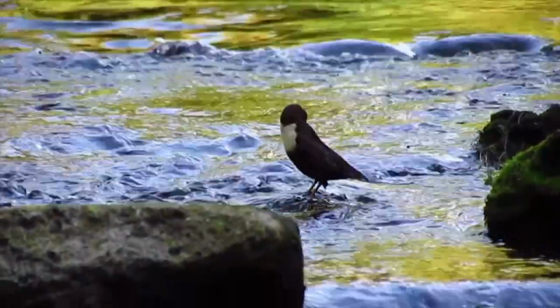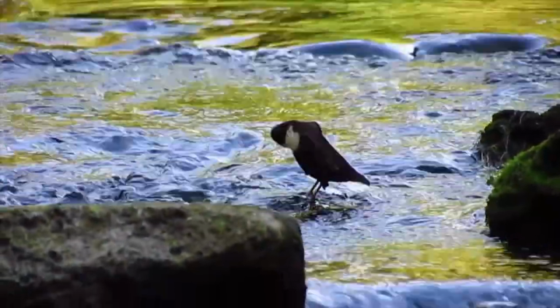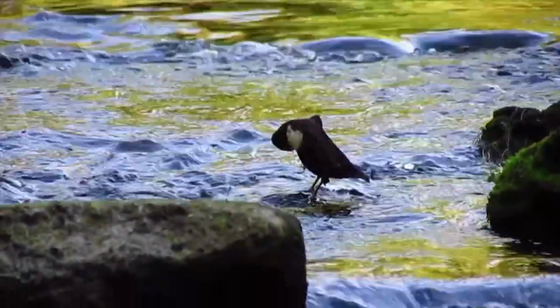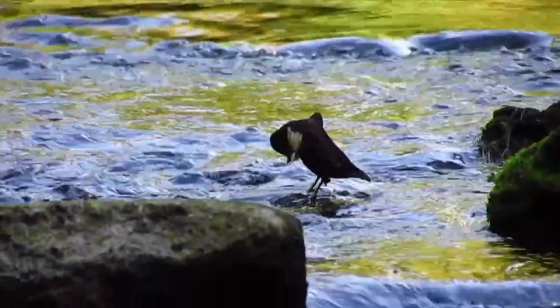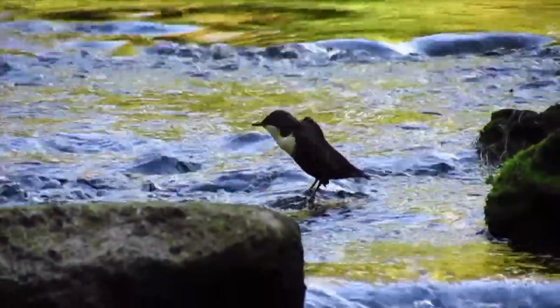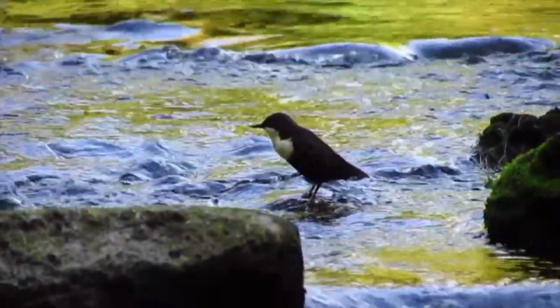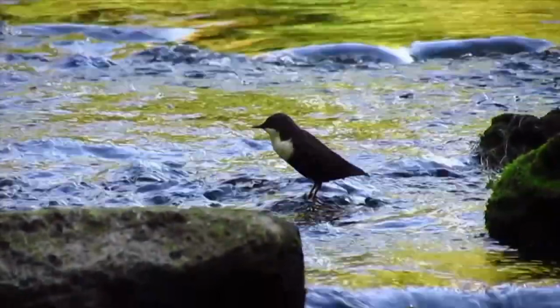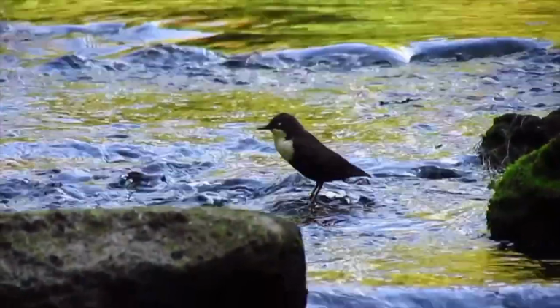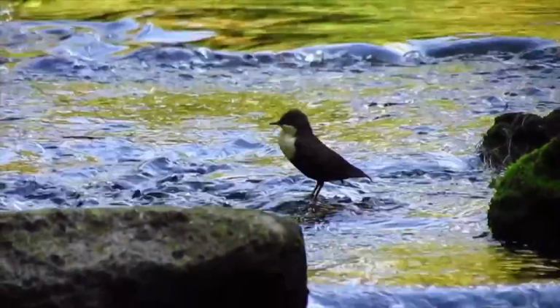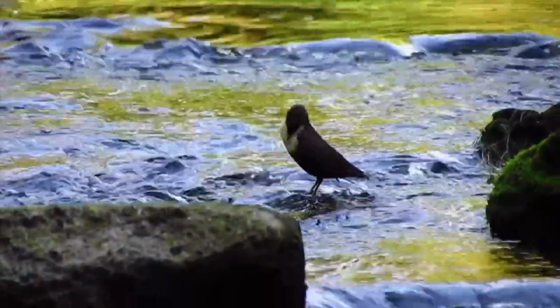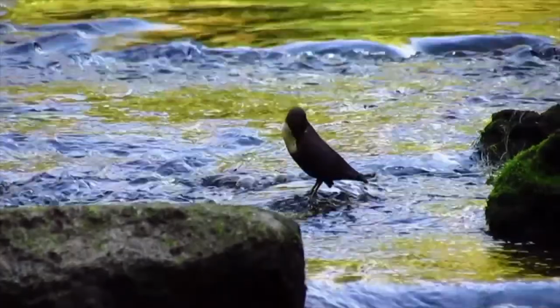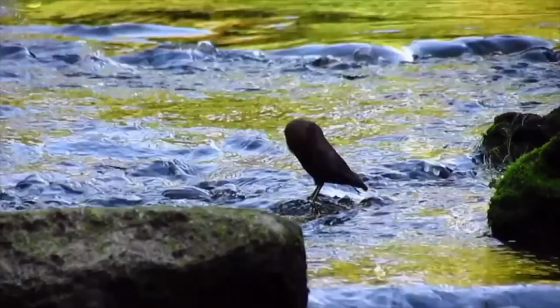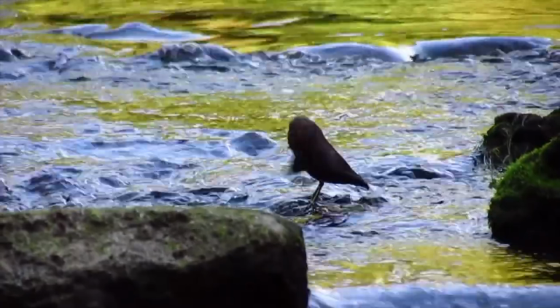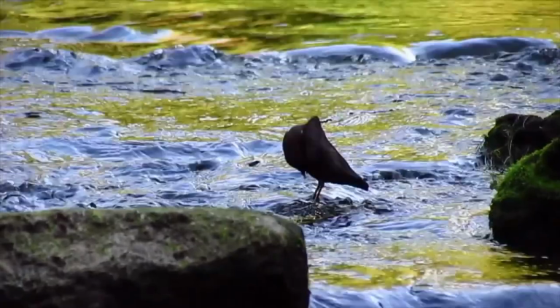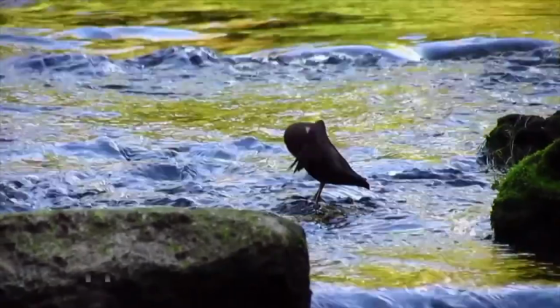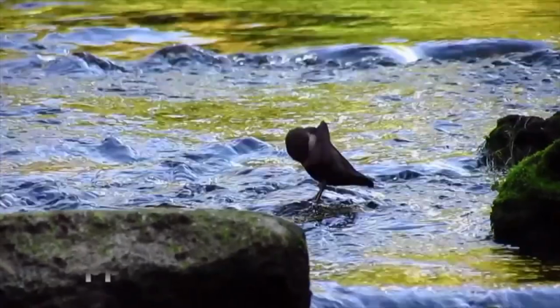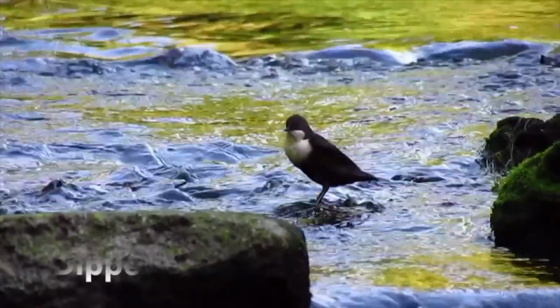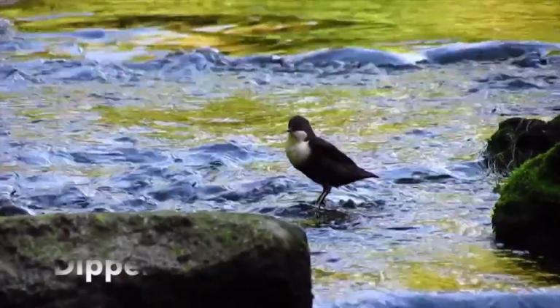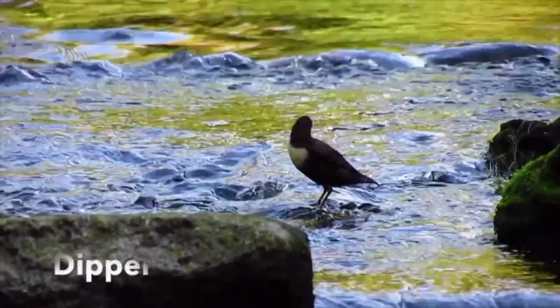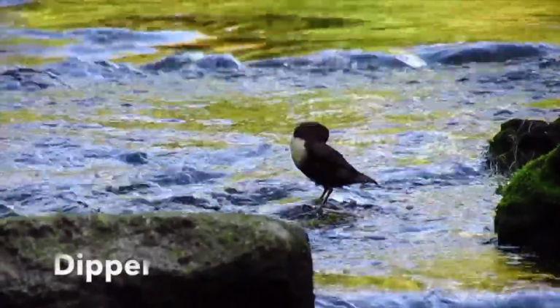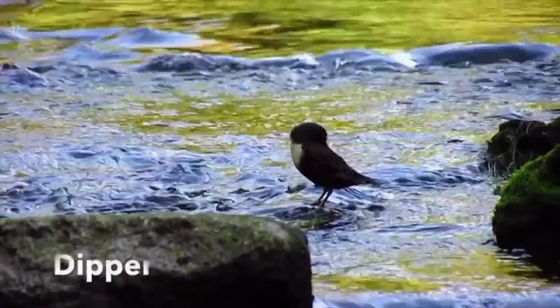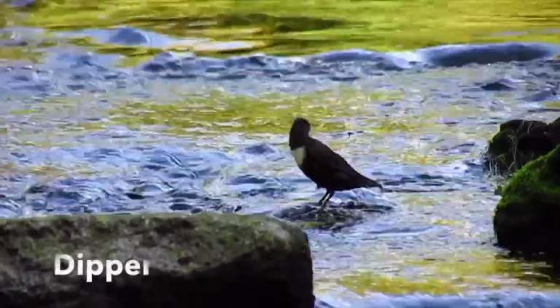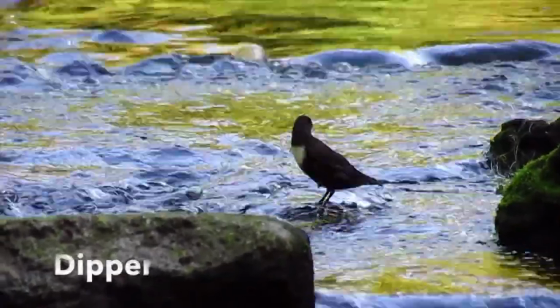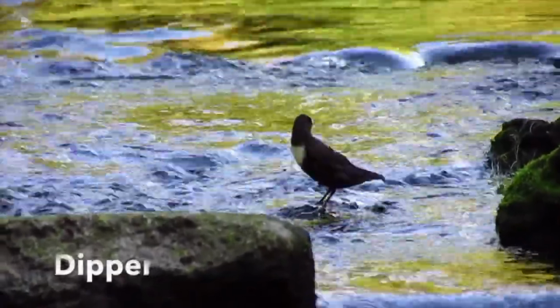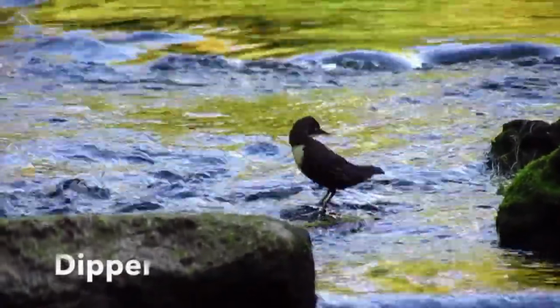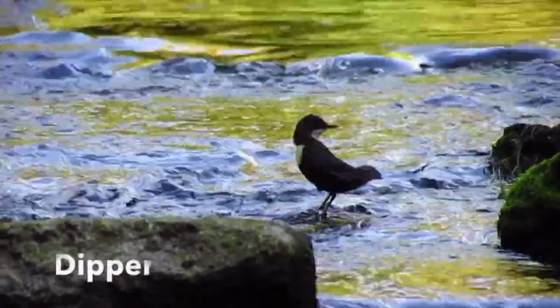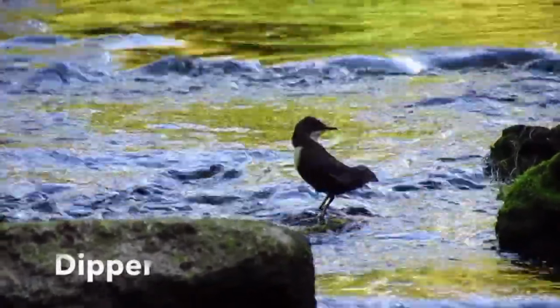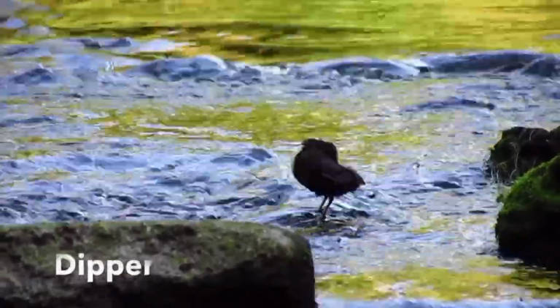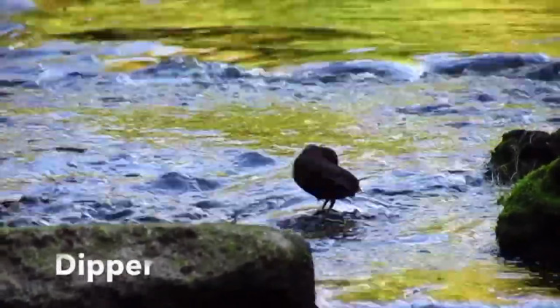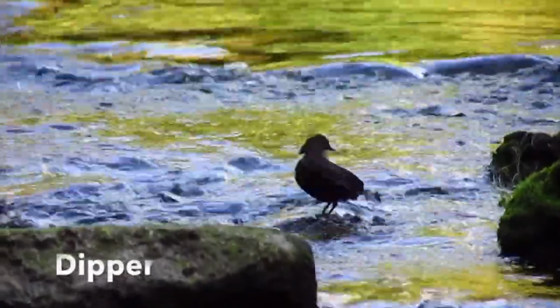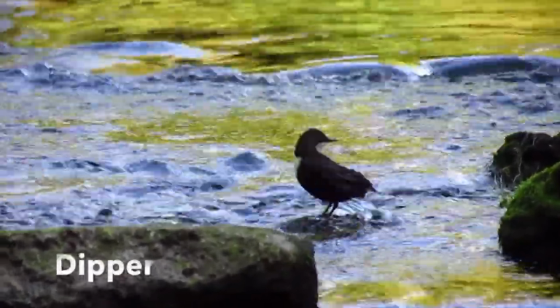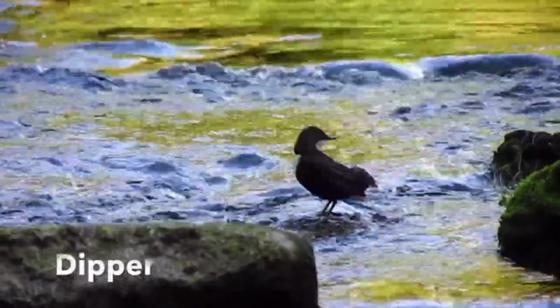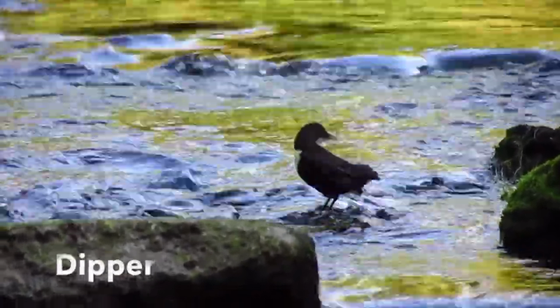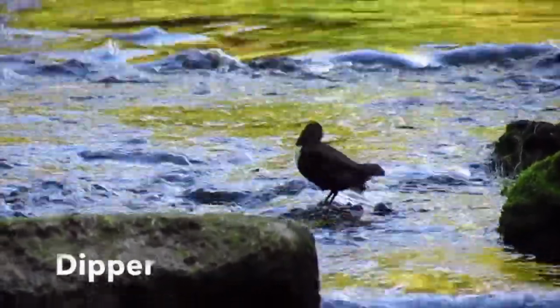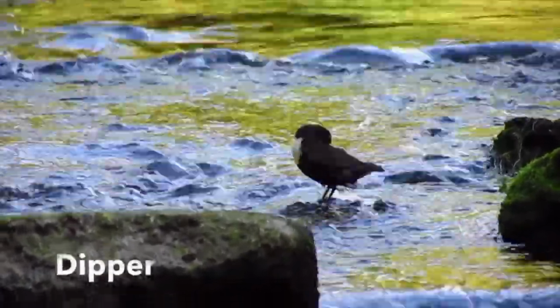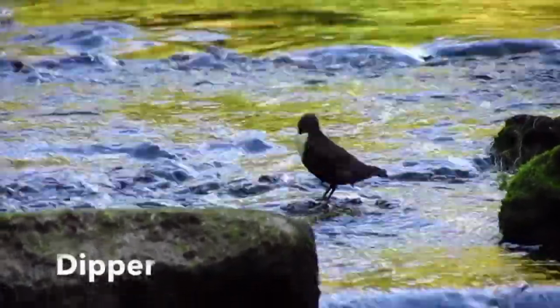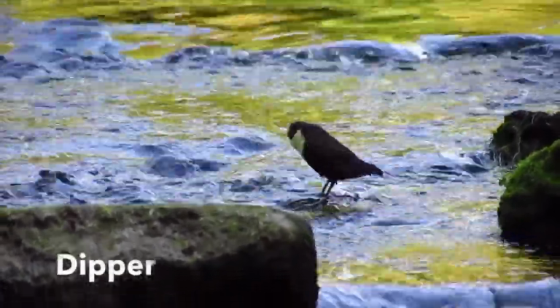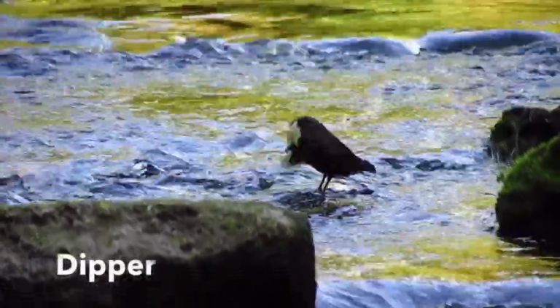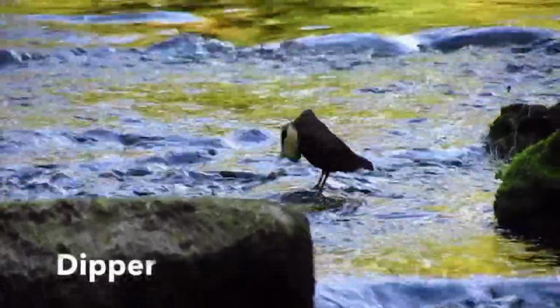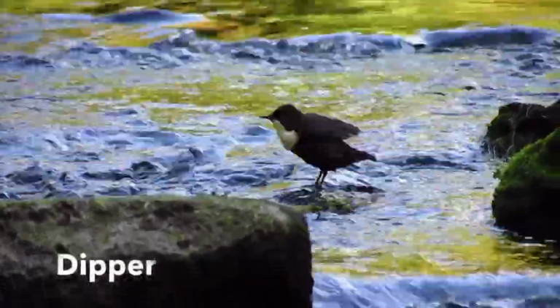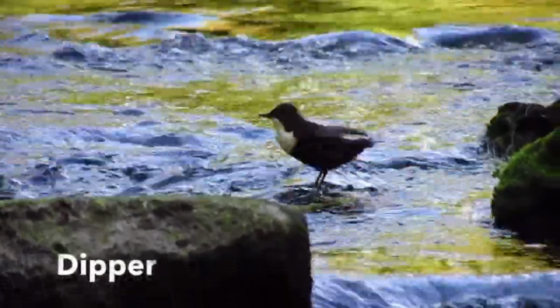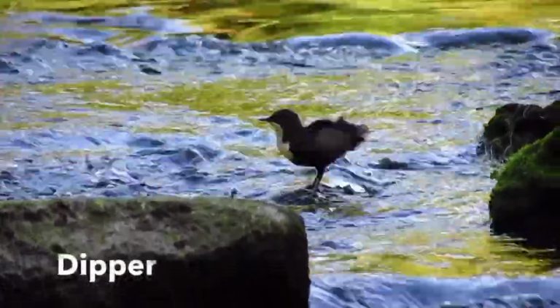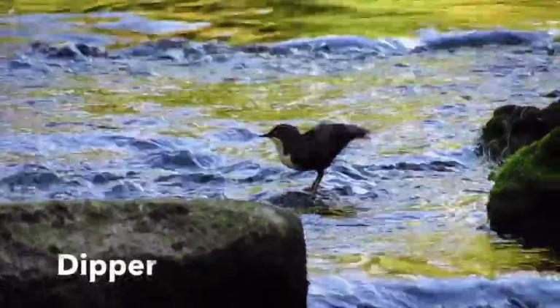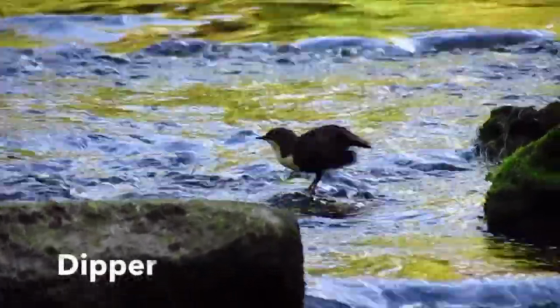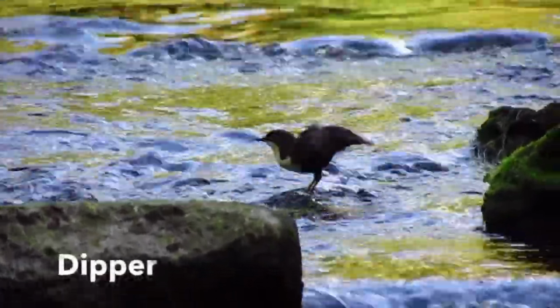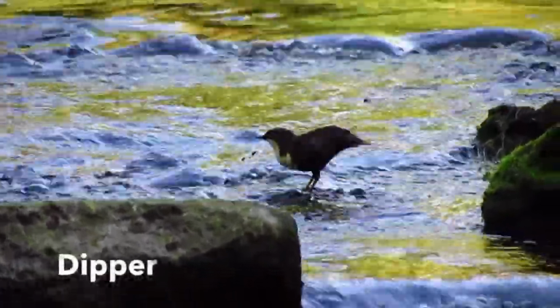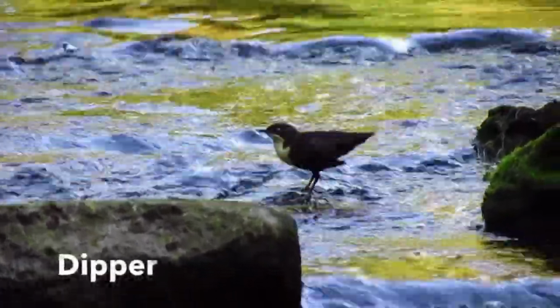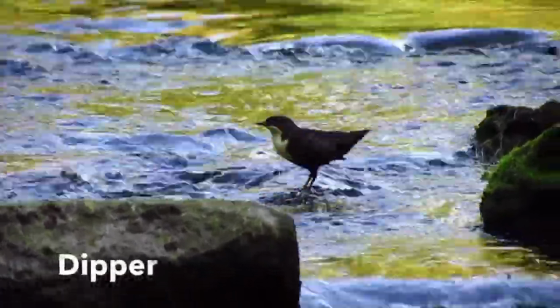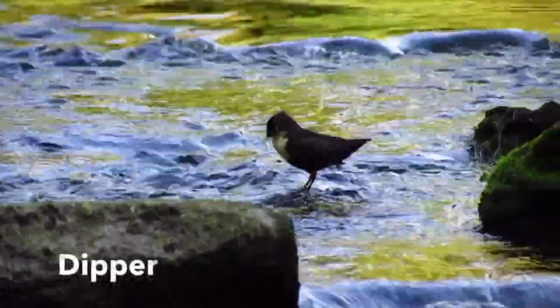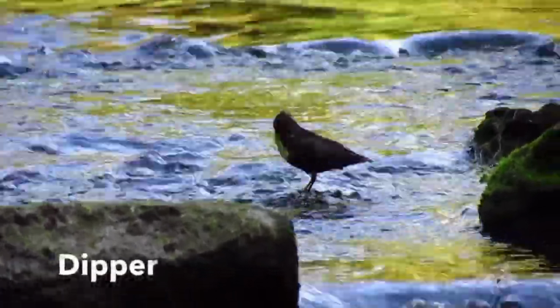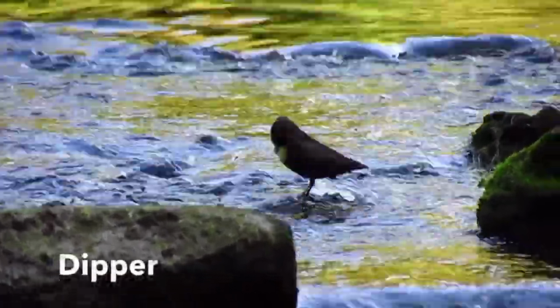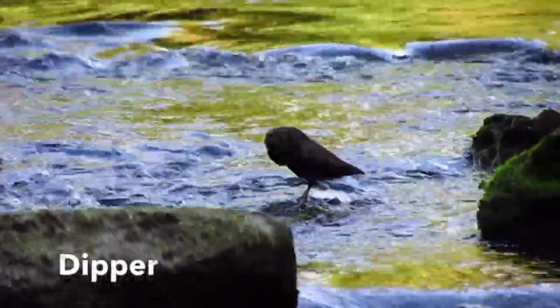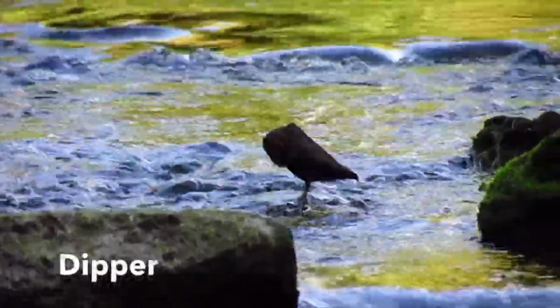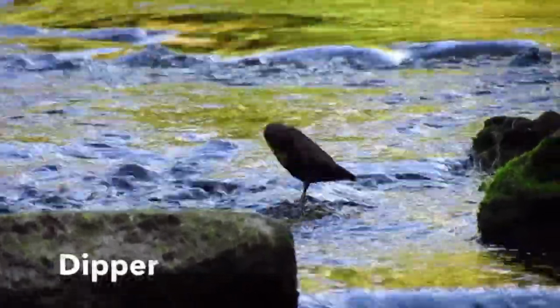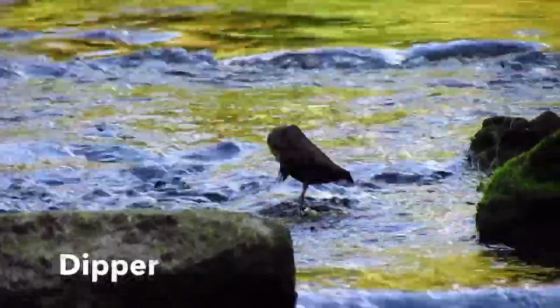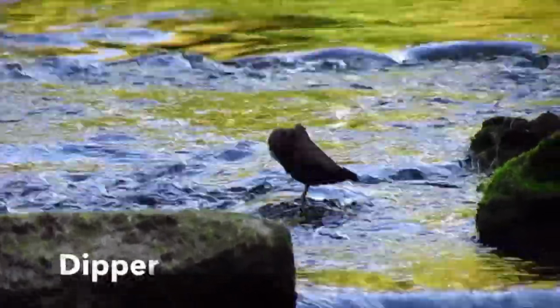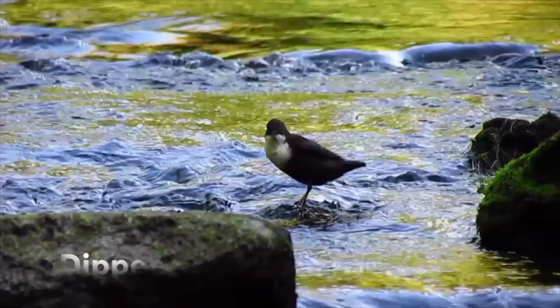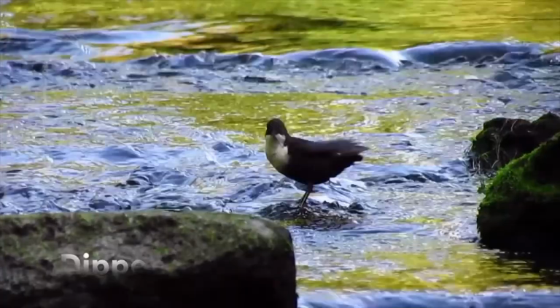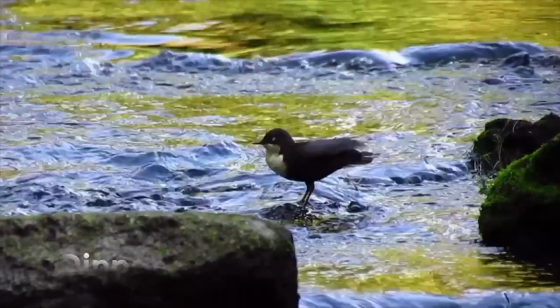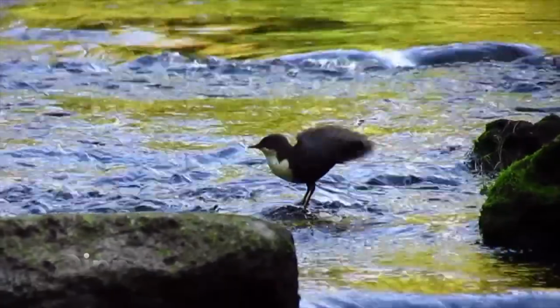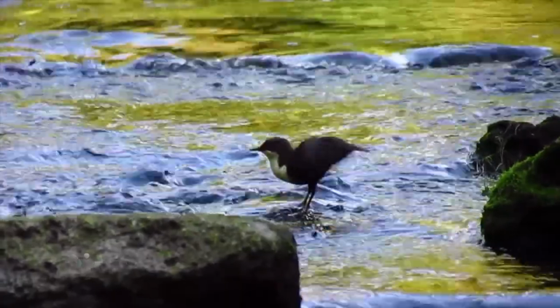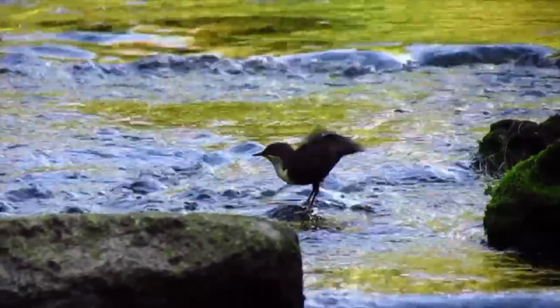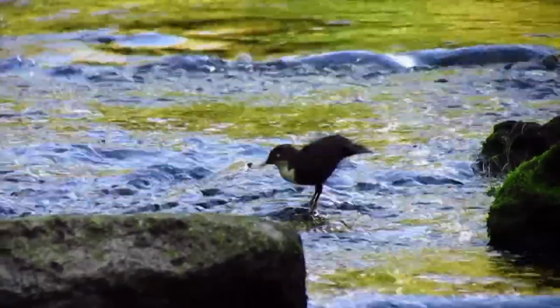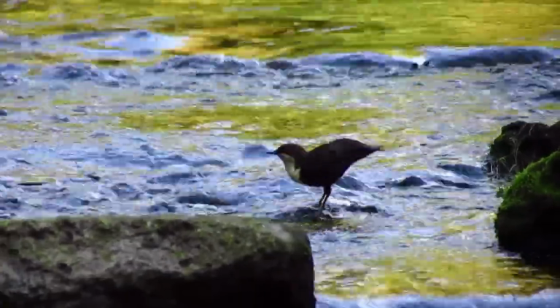The dipper uses its wings to submerge itself in the fast flowing current. It flips stones on the riverbed in search of food.